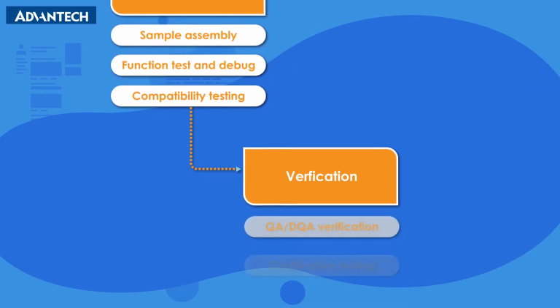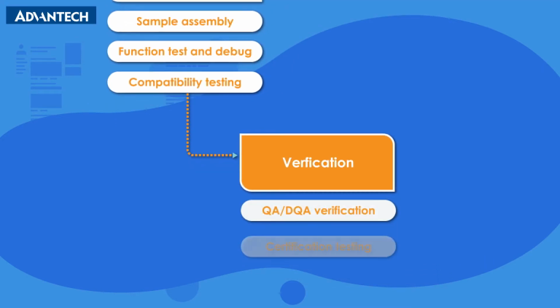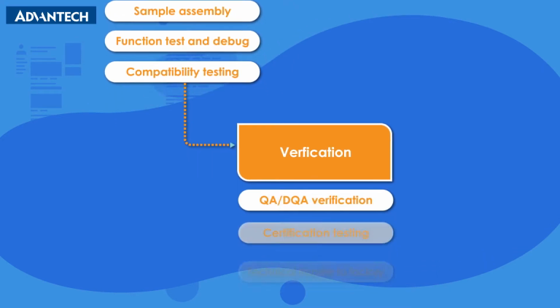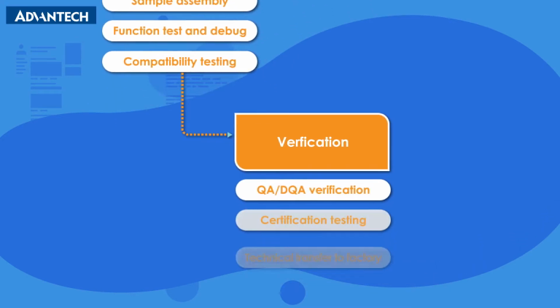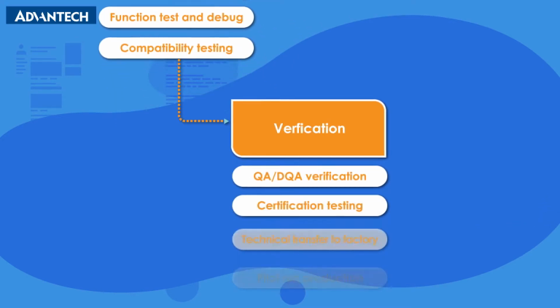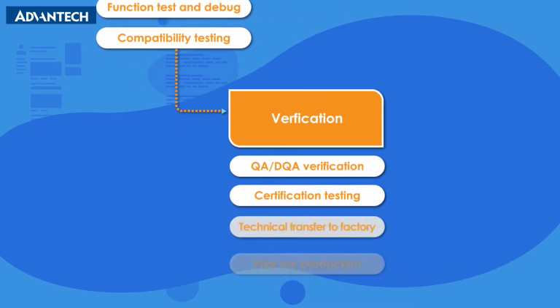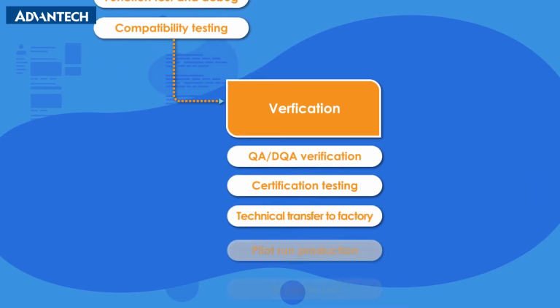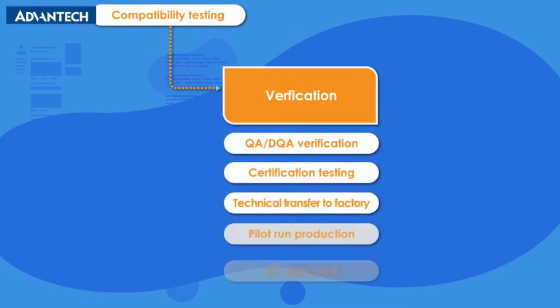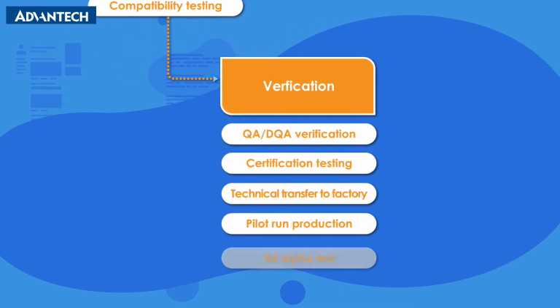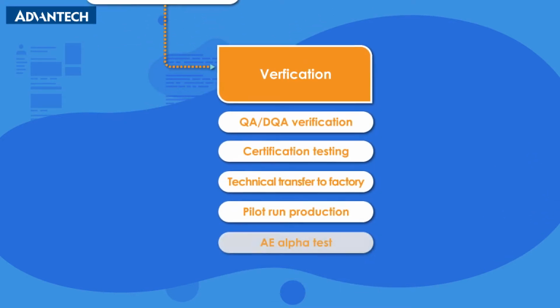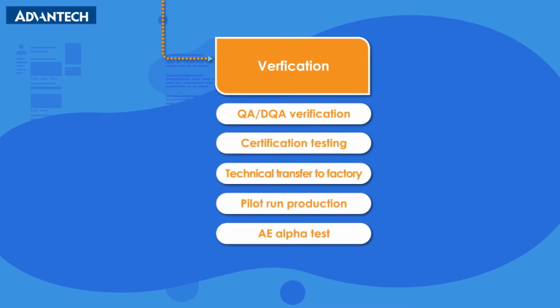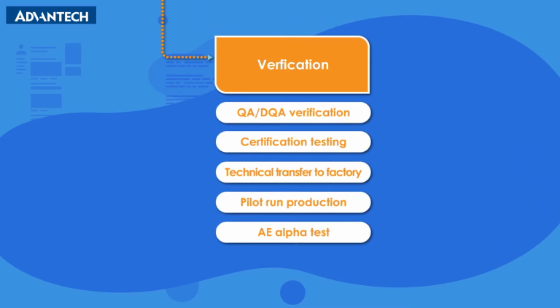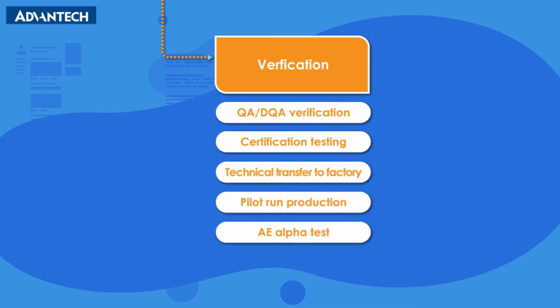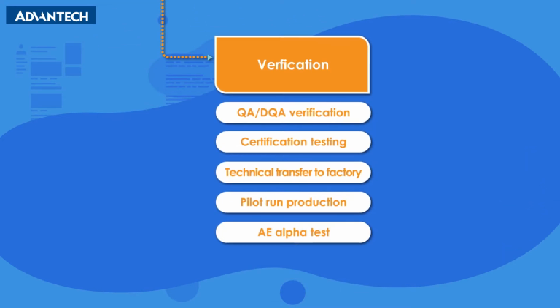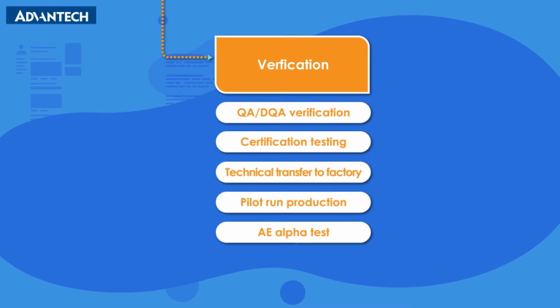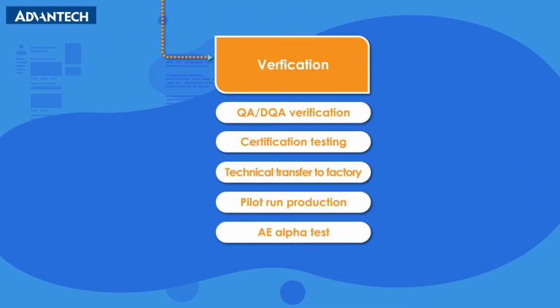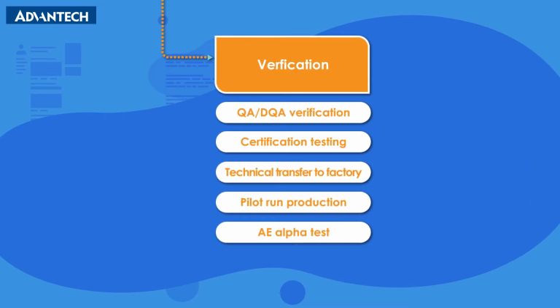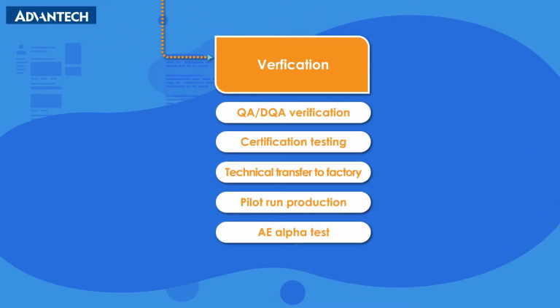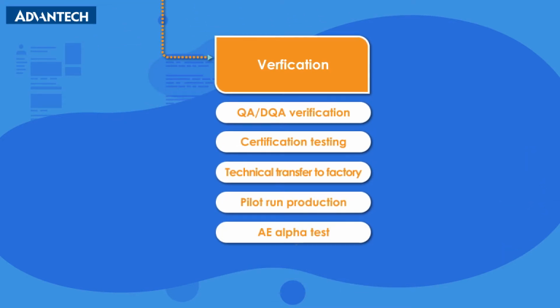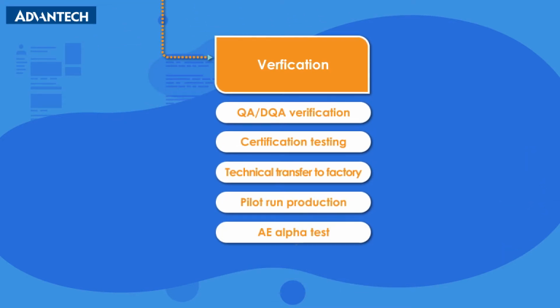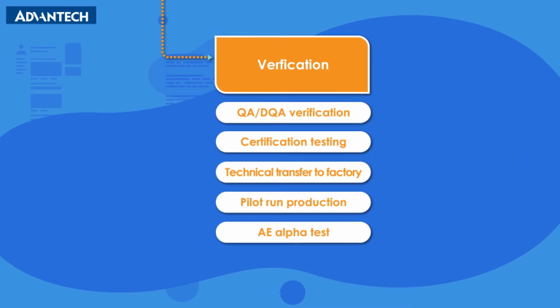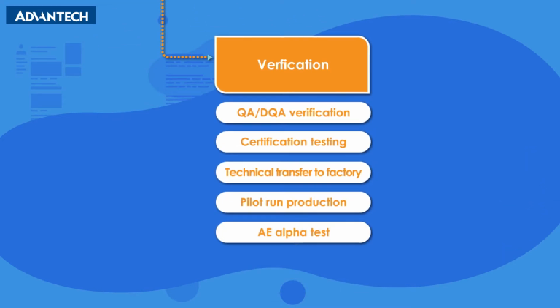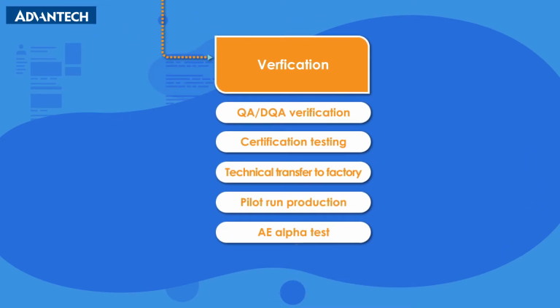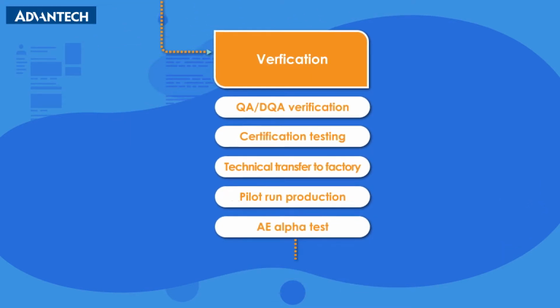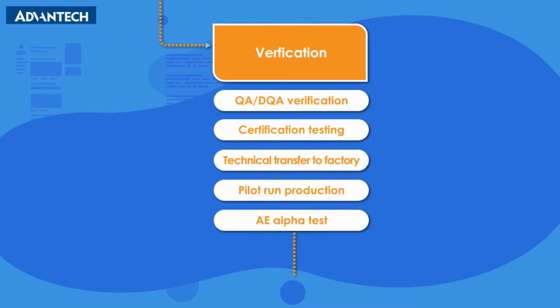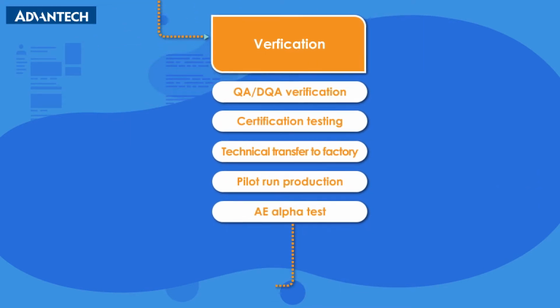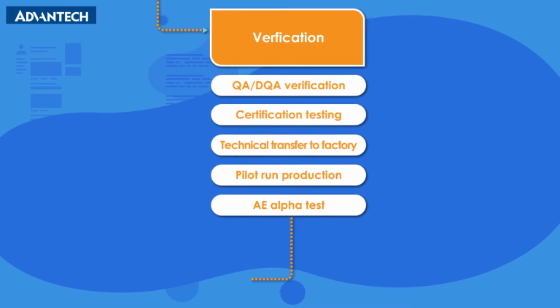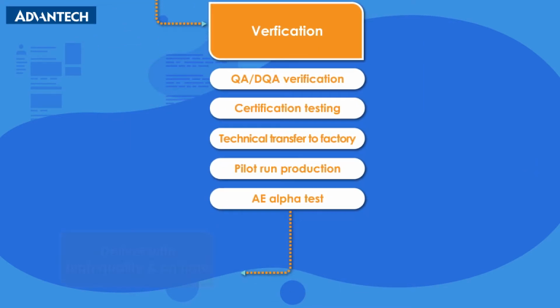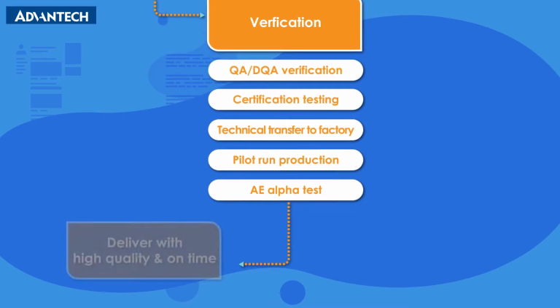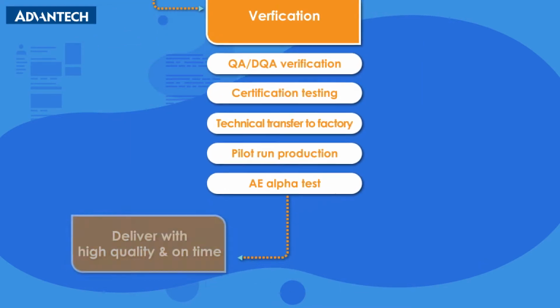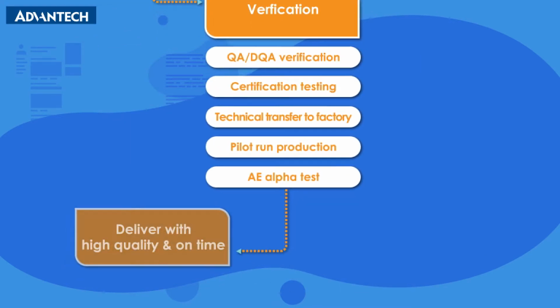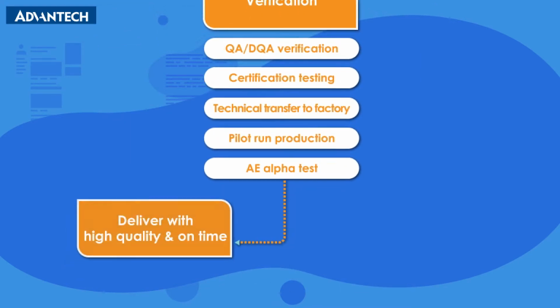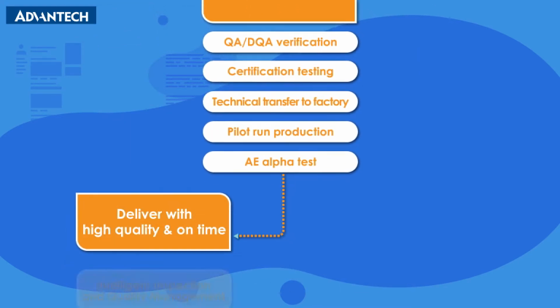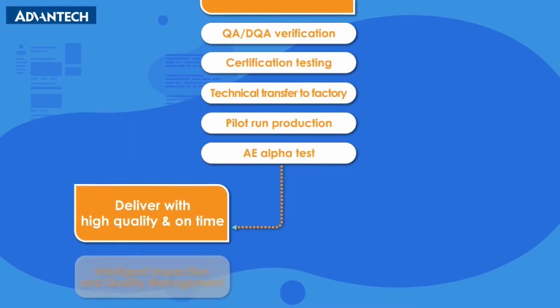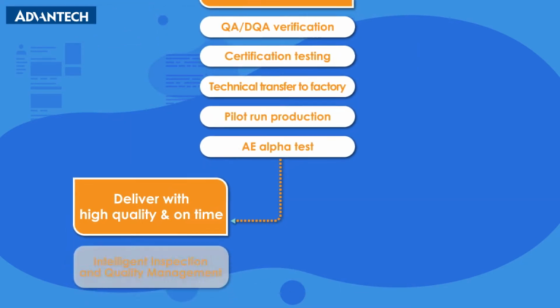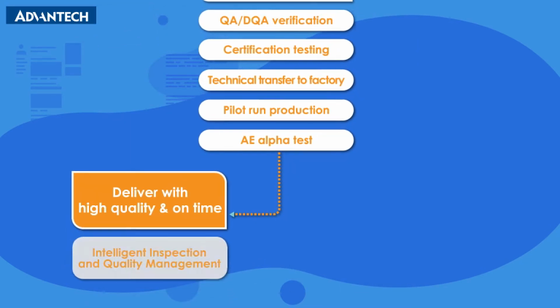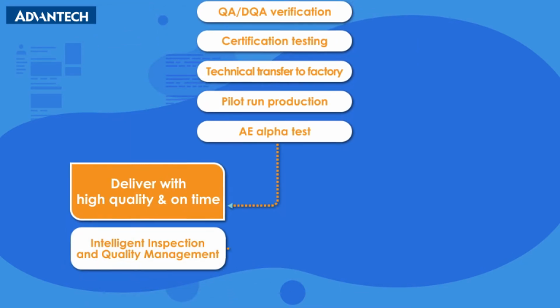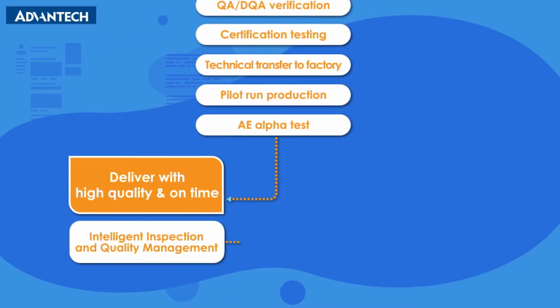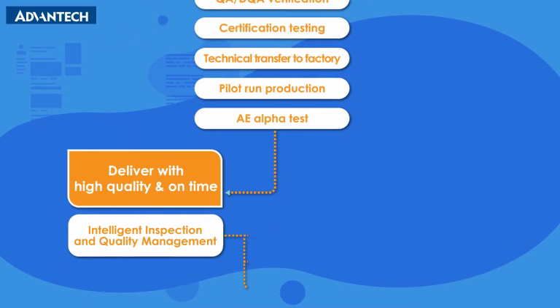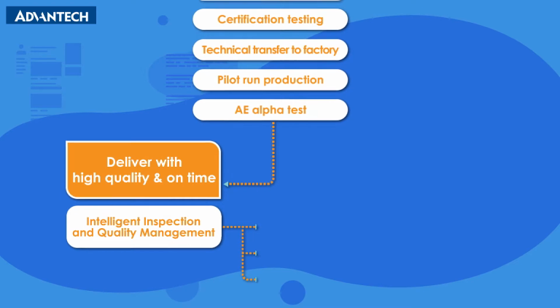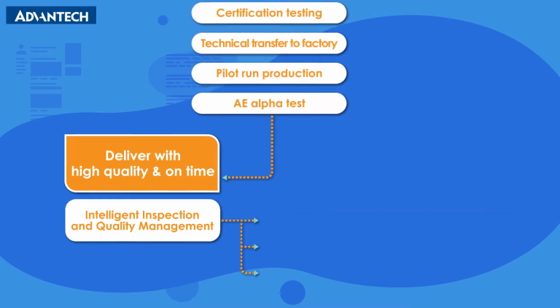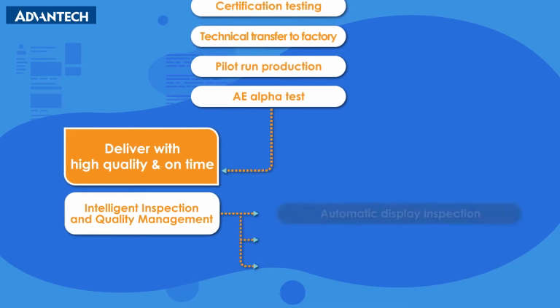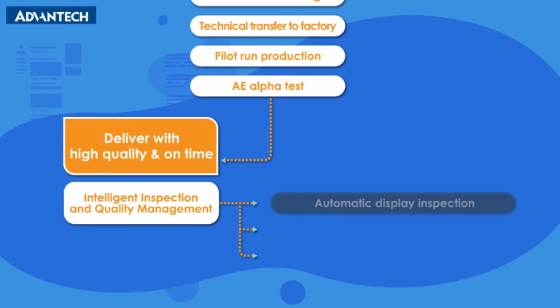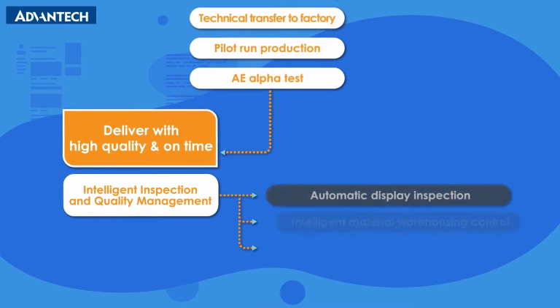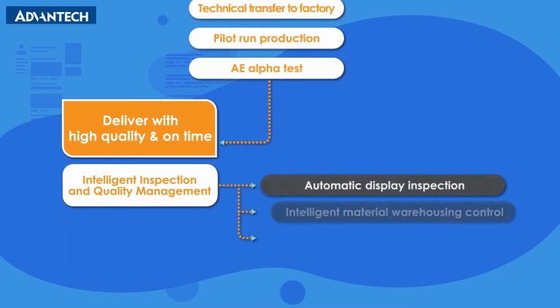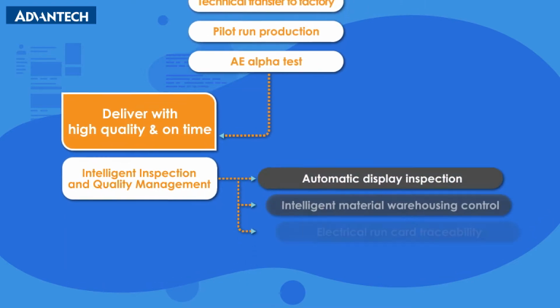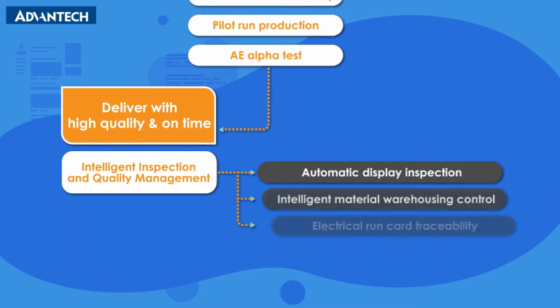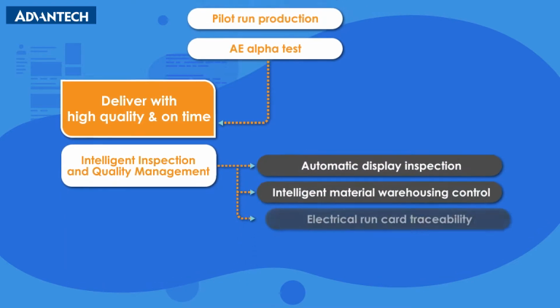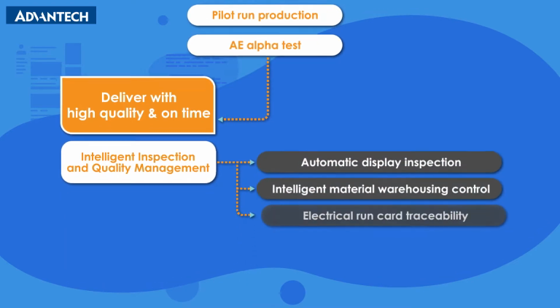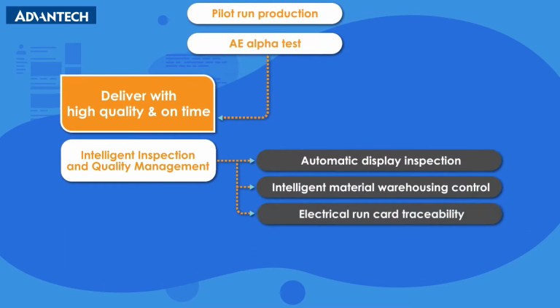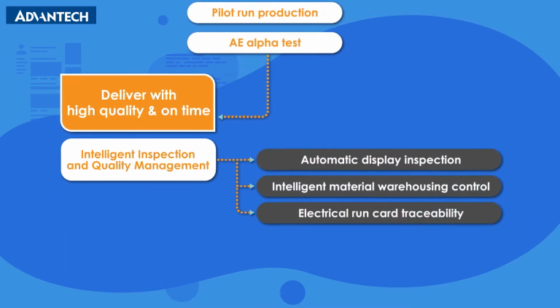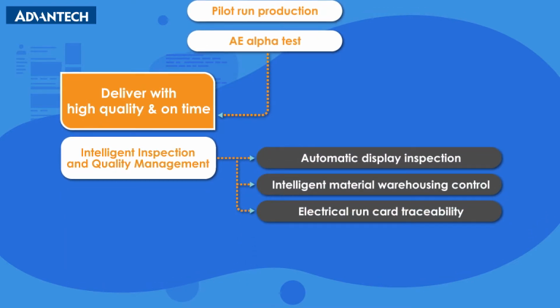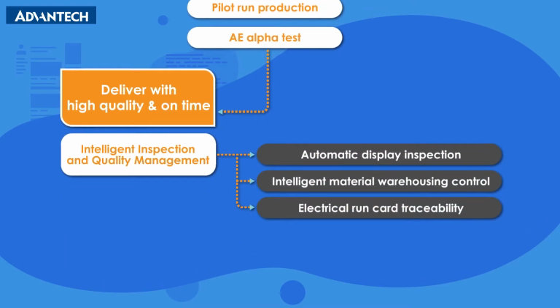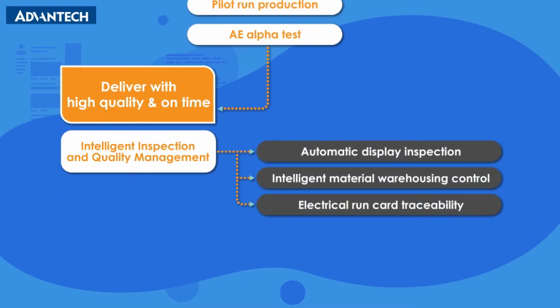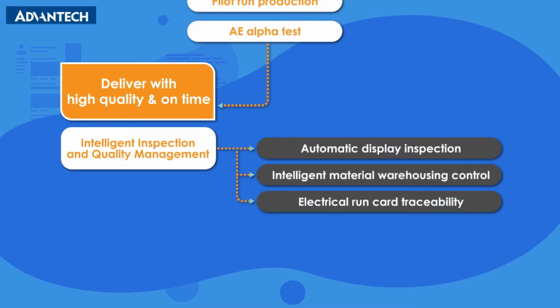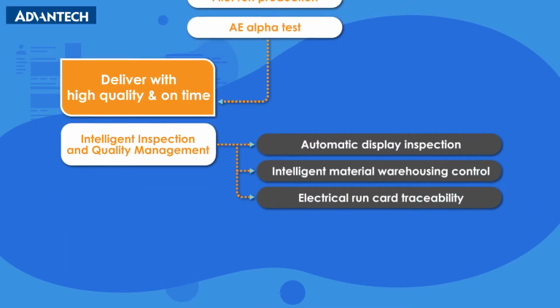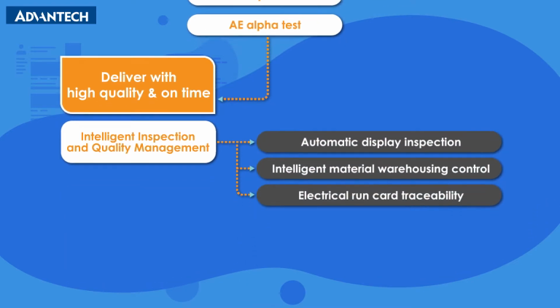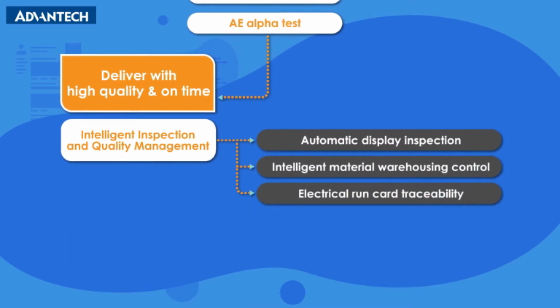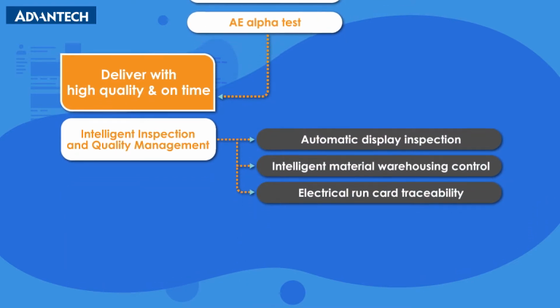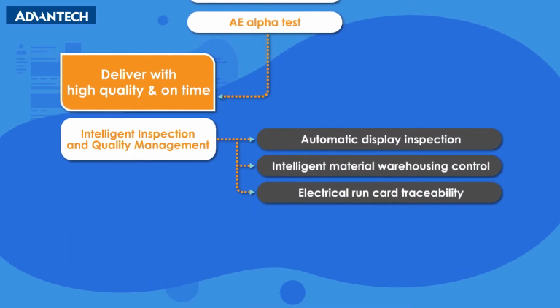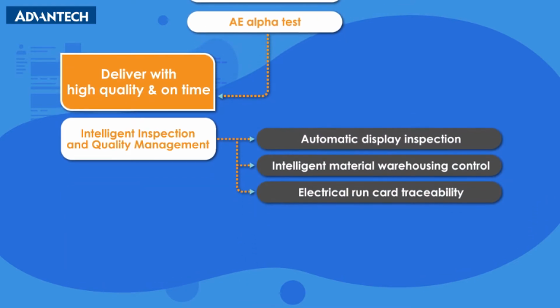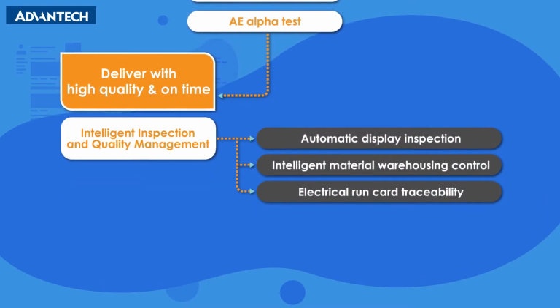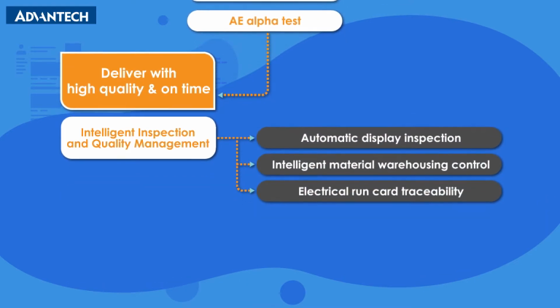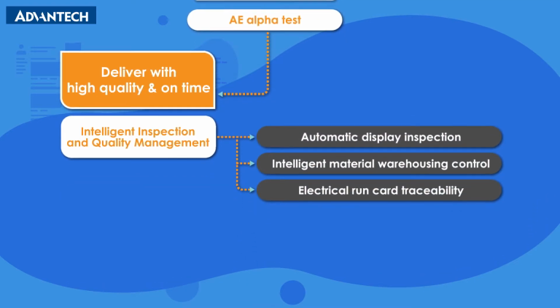With streamlined design and services, Advantech strives to provide reliable, high-quality industrial display products.